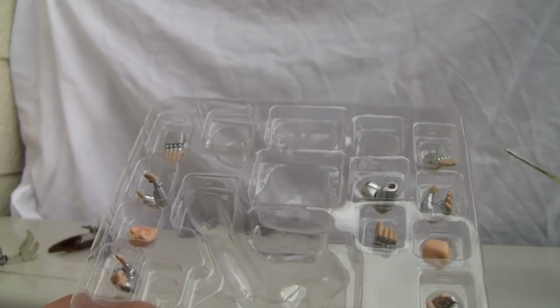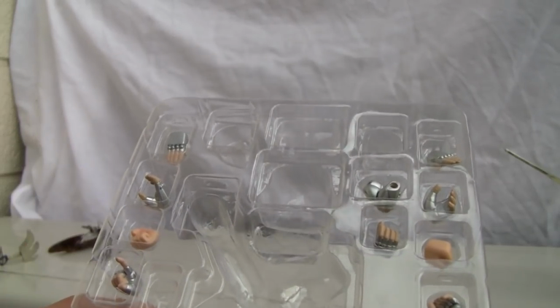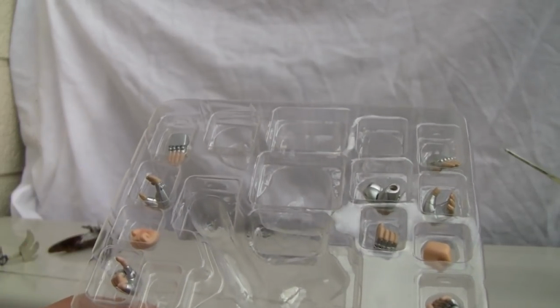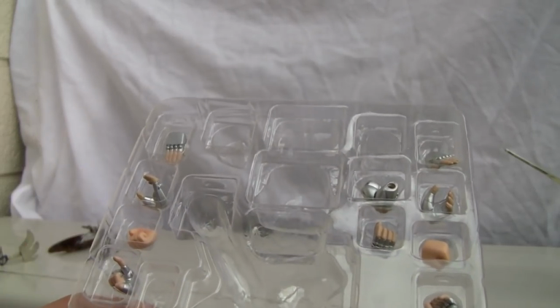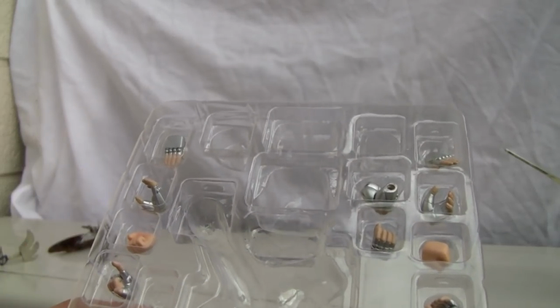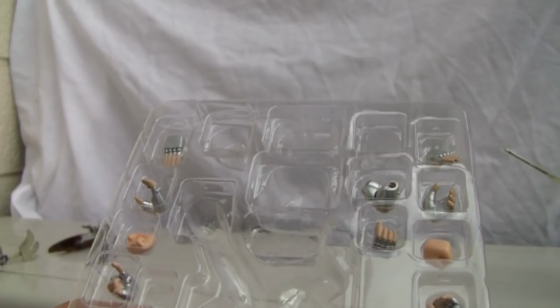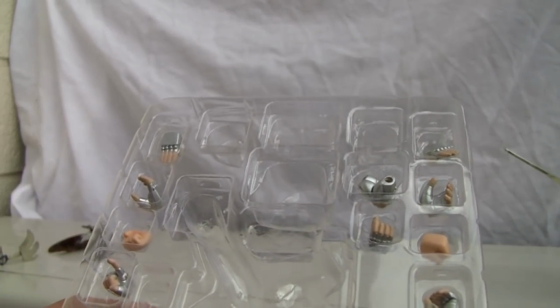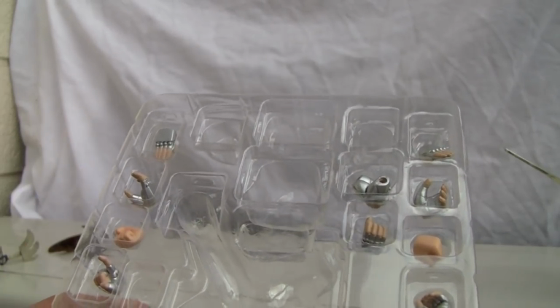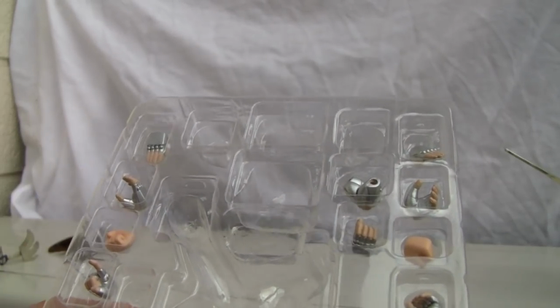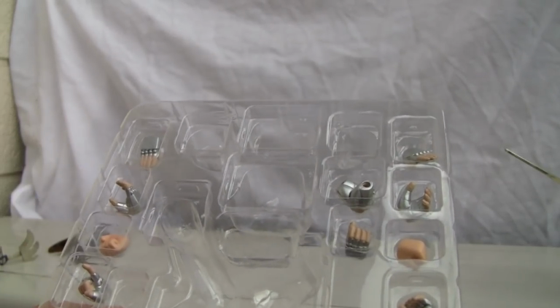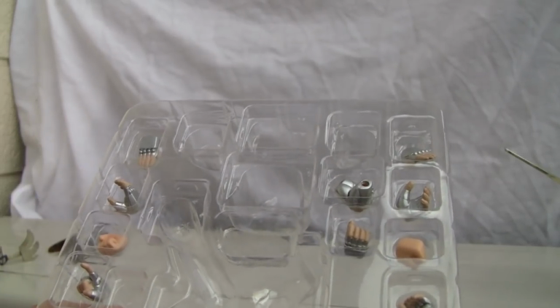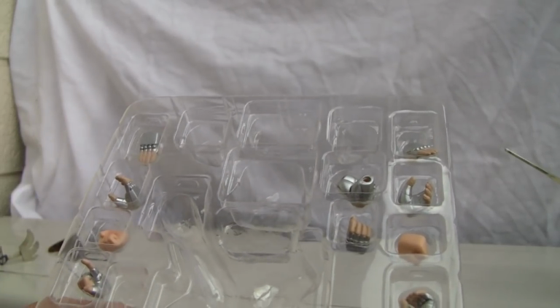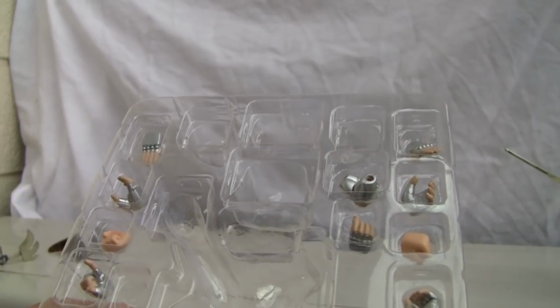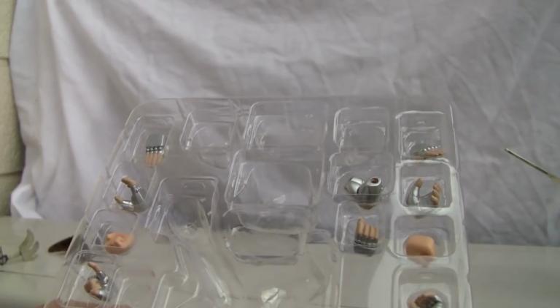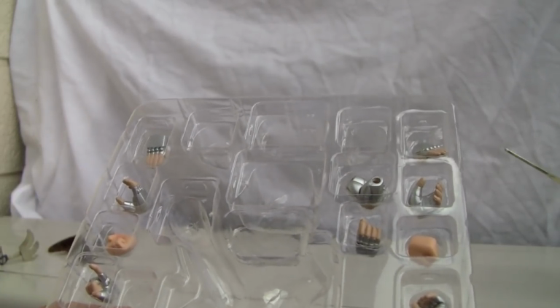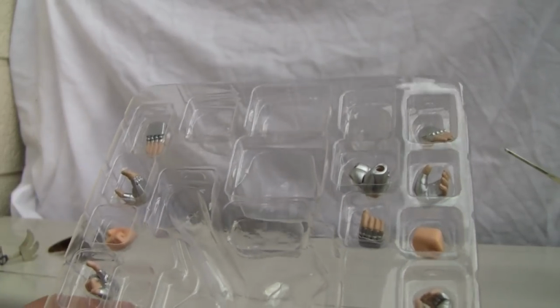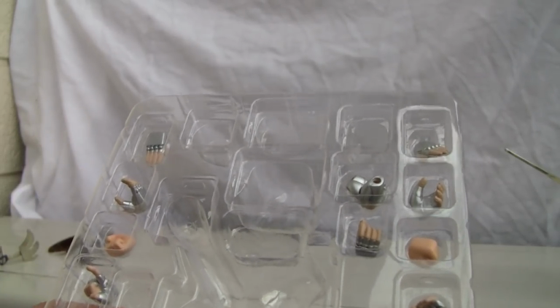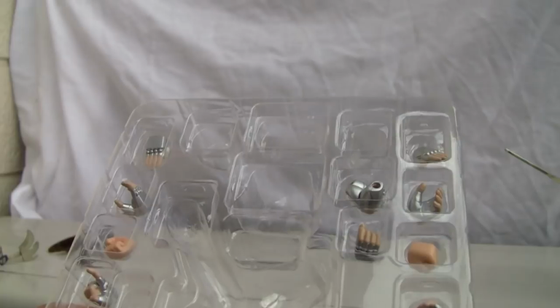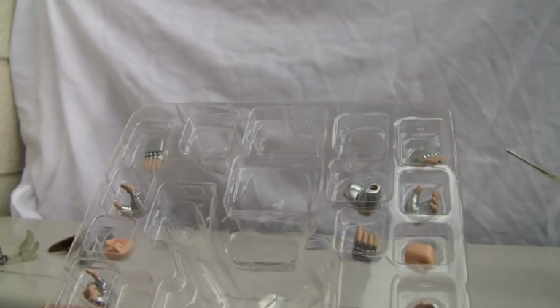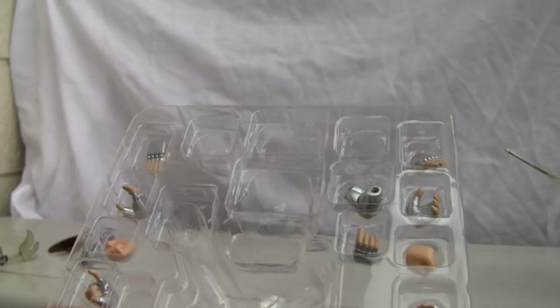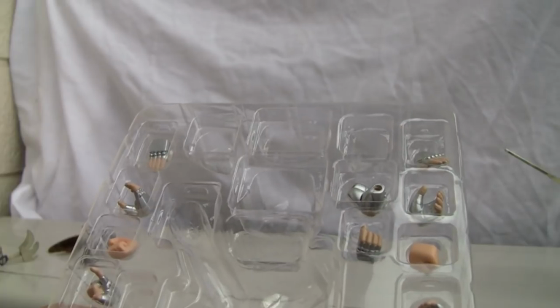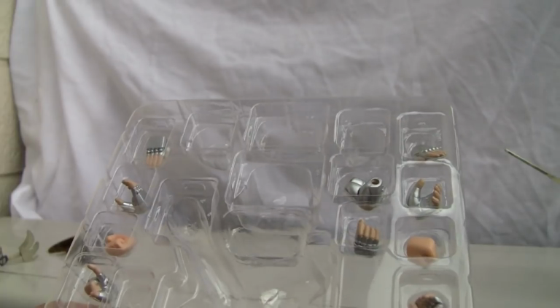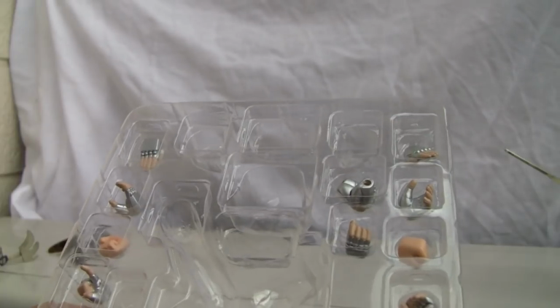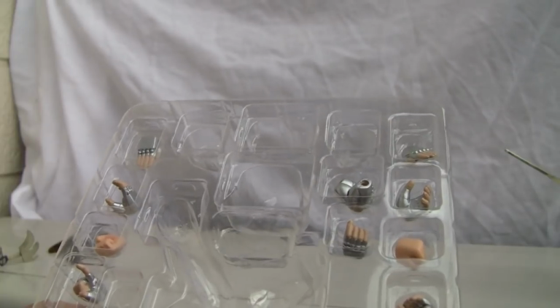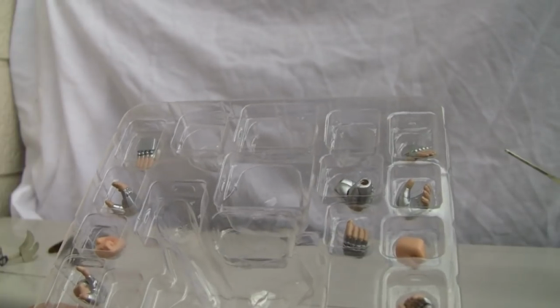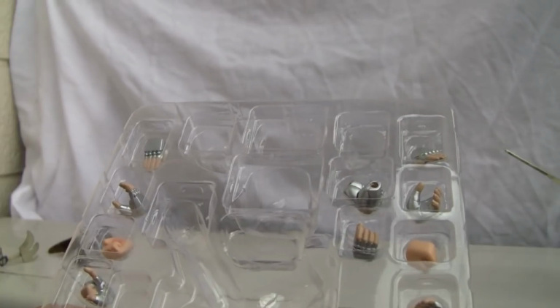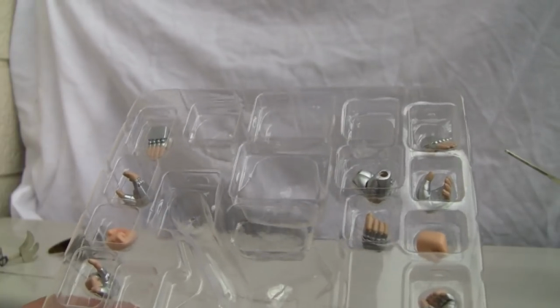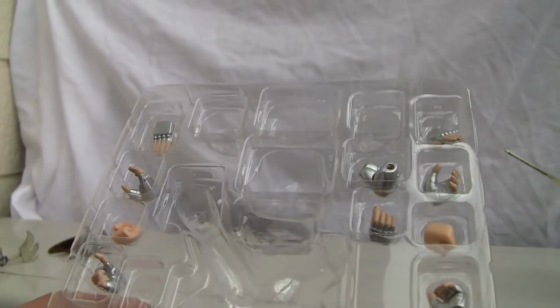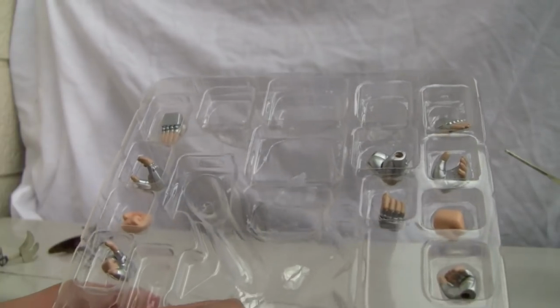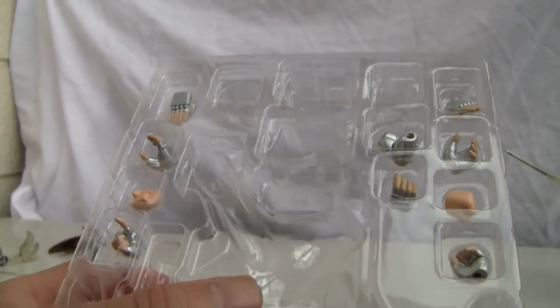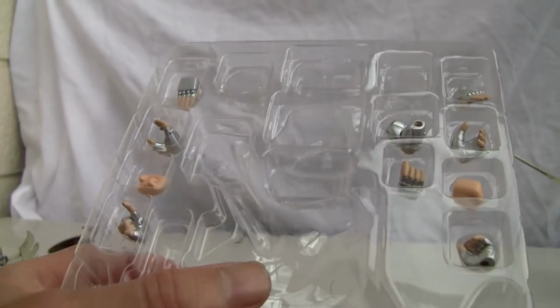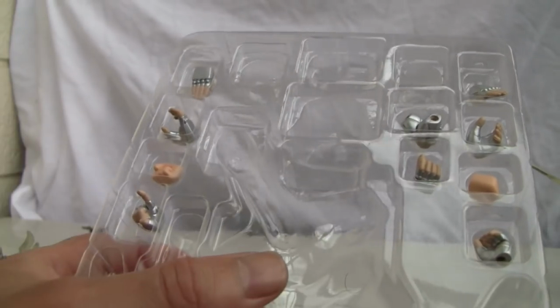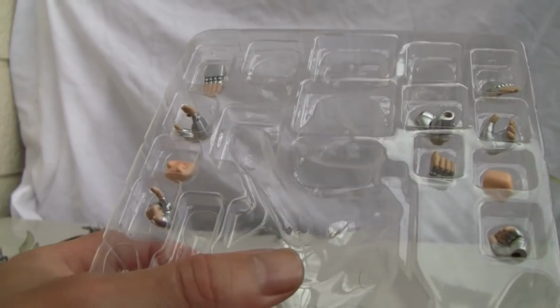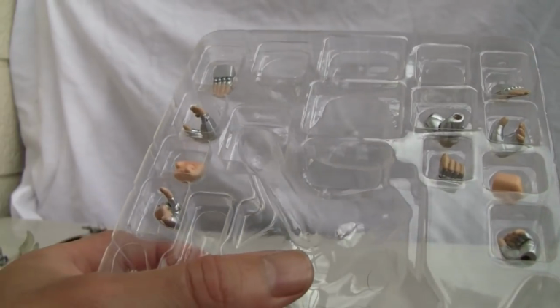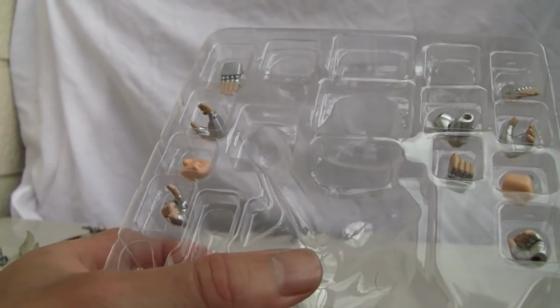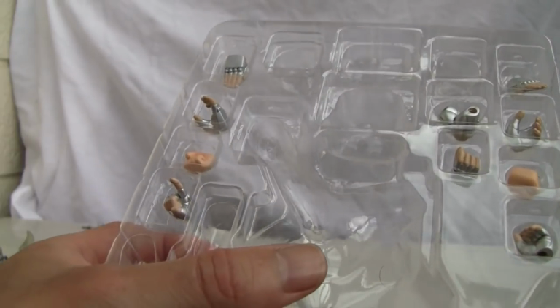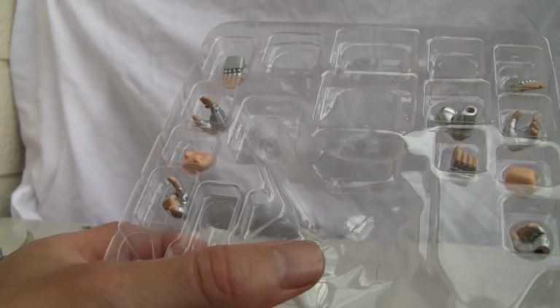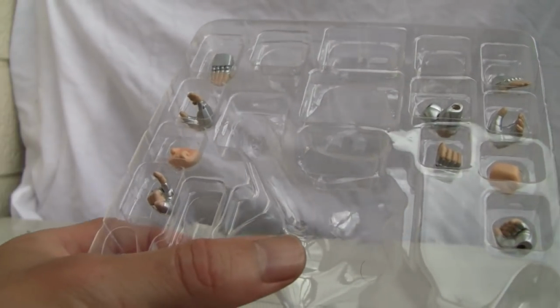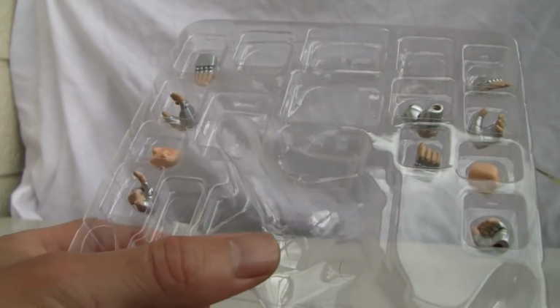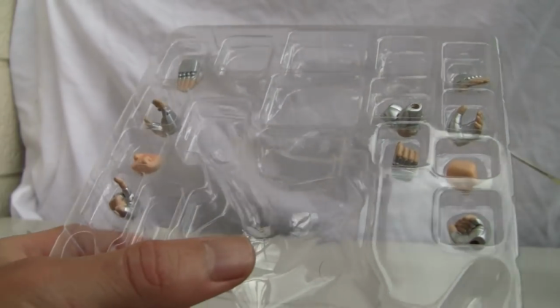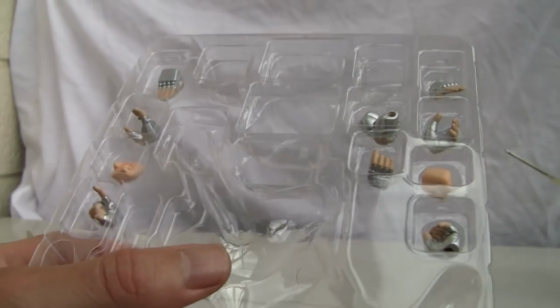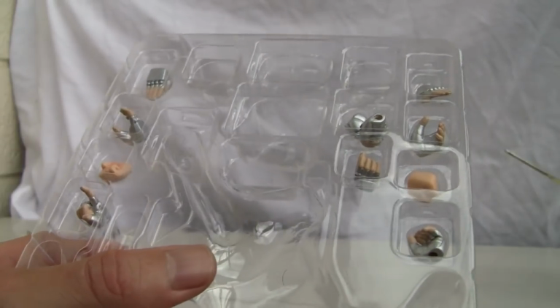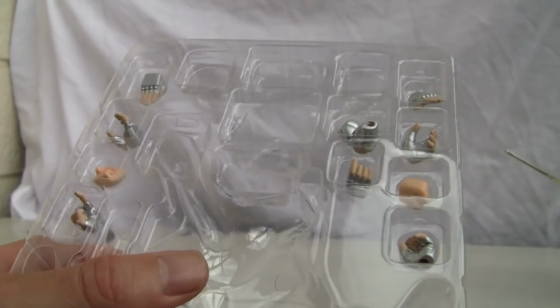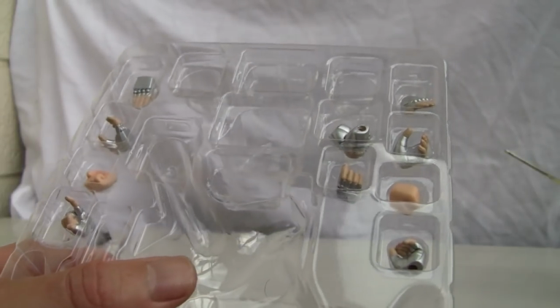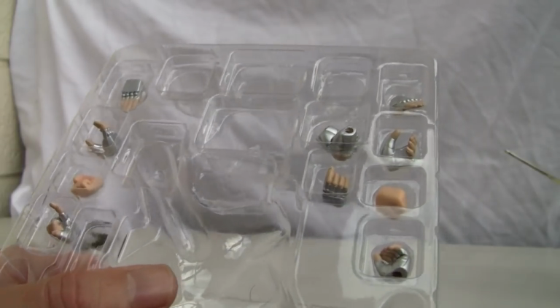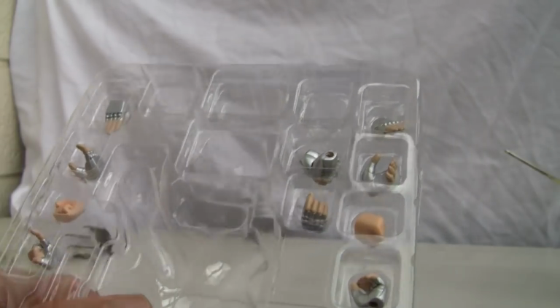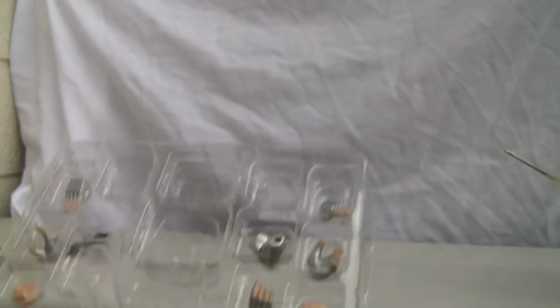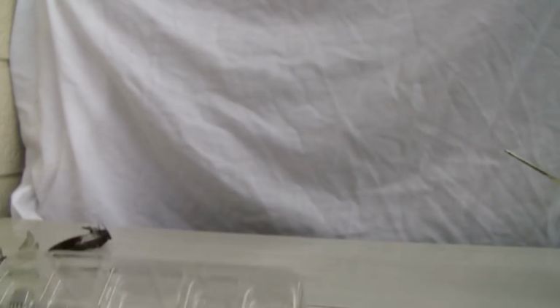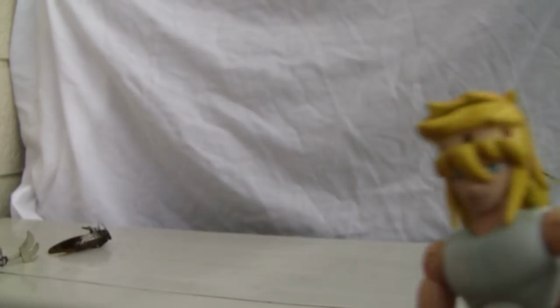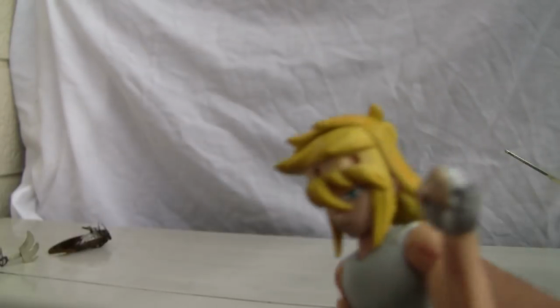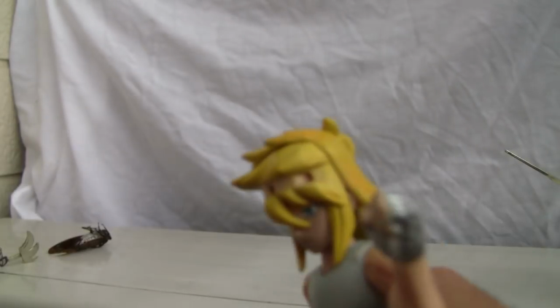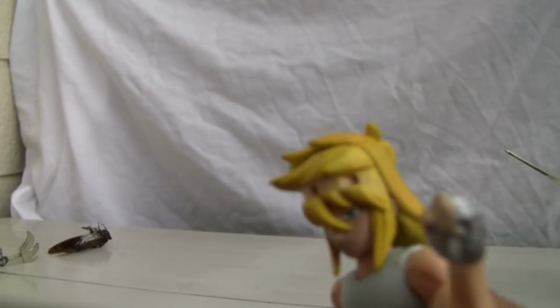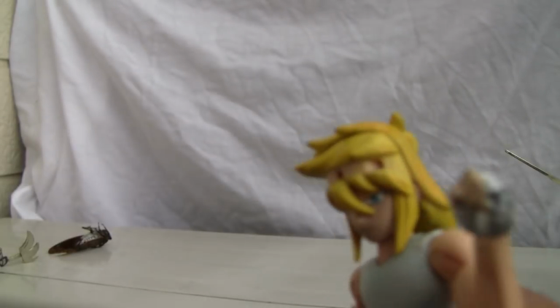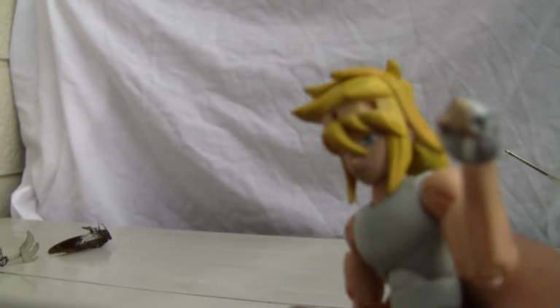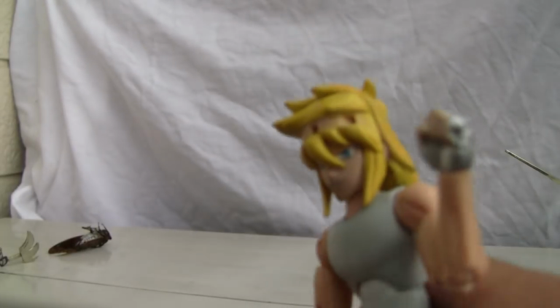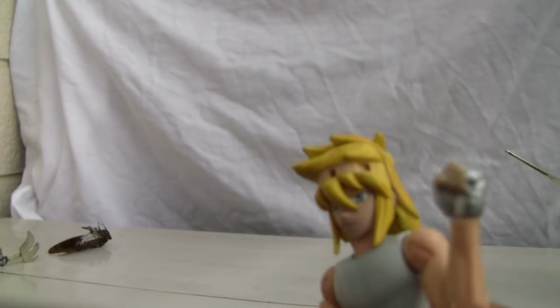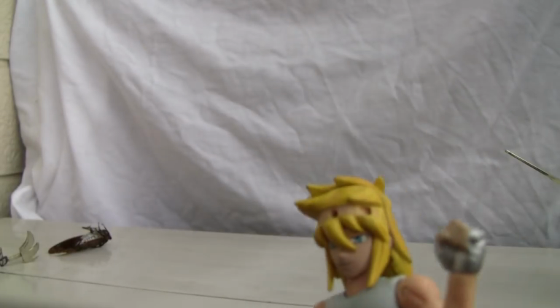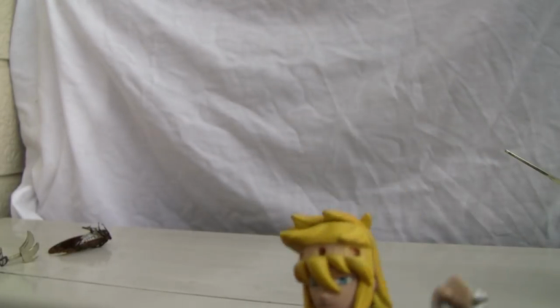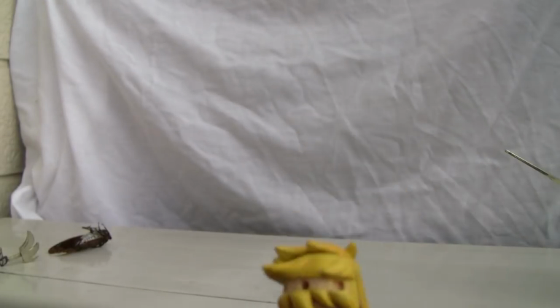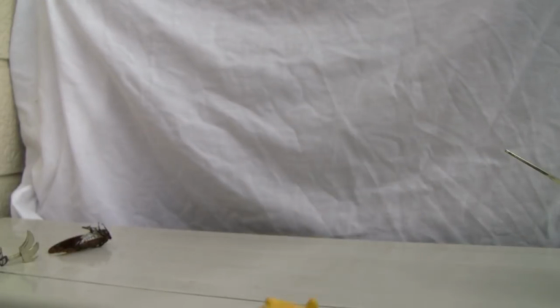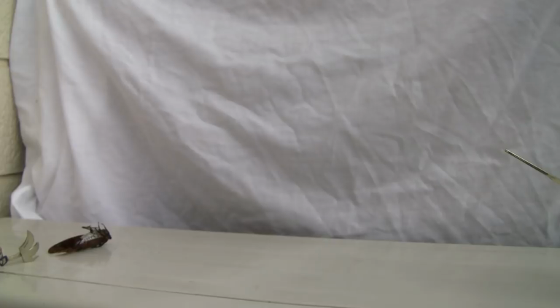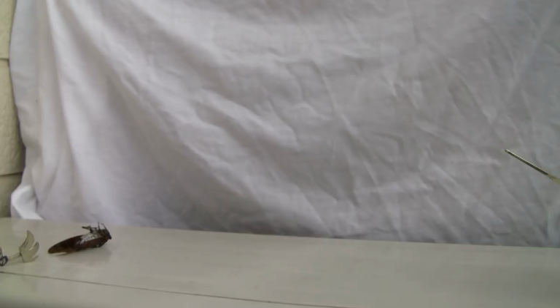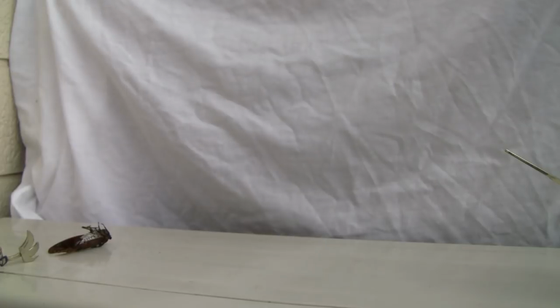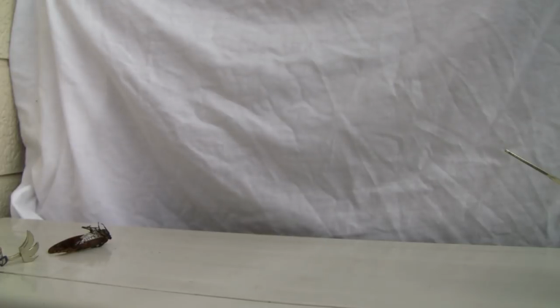You get a whole bunch of fists — six pairs total. You get five different pairs included in the box, in addition to the fists he already has. So six pairs — that's a lot.